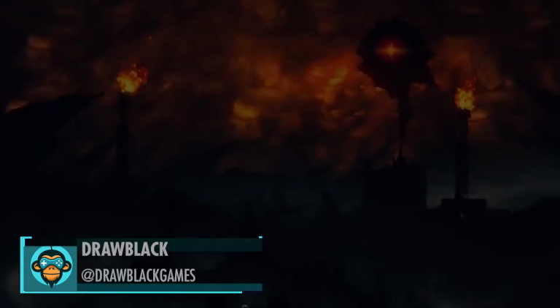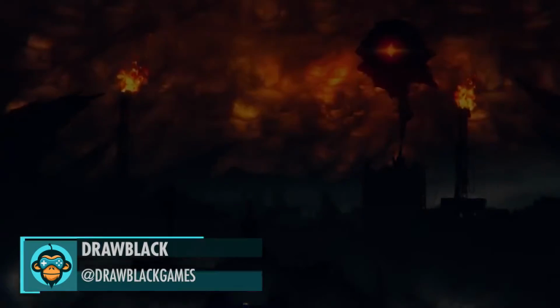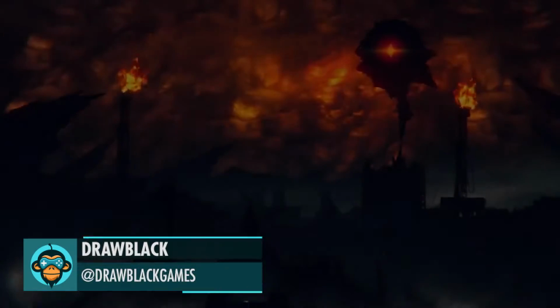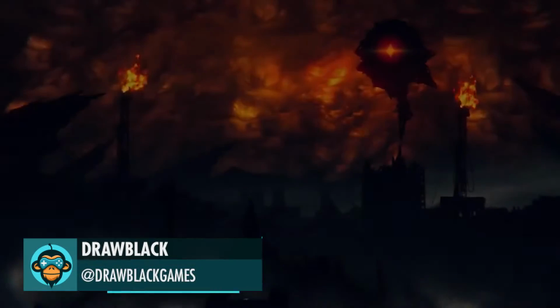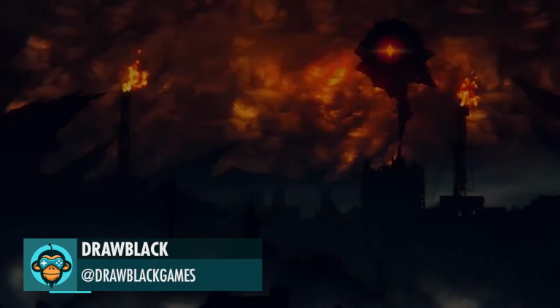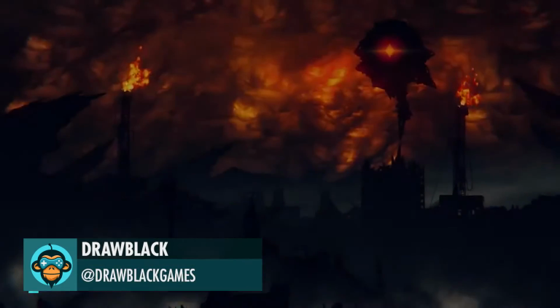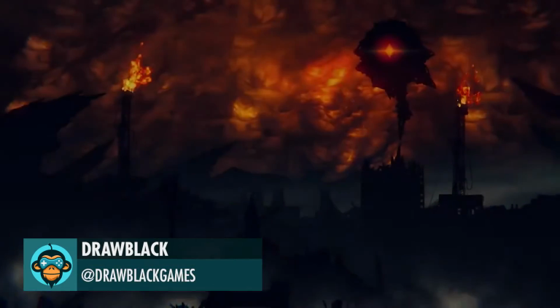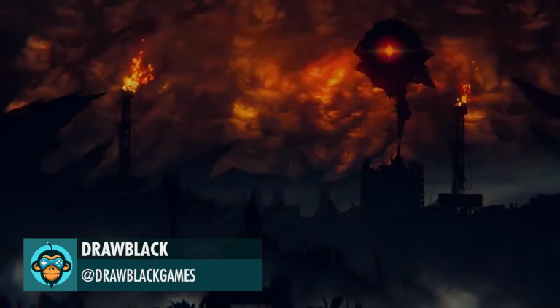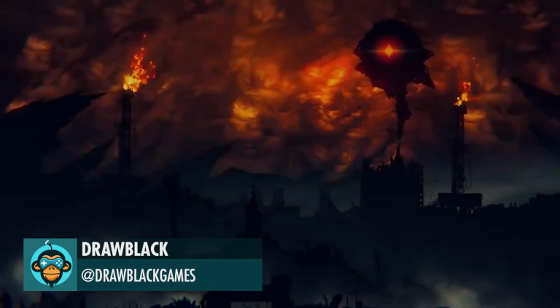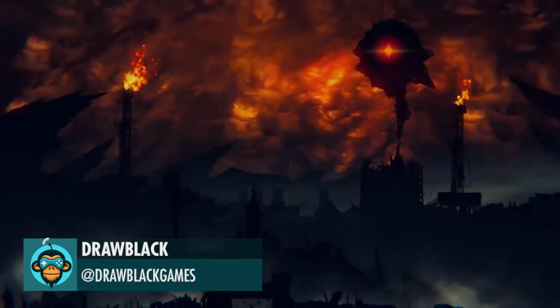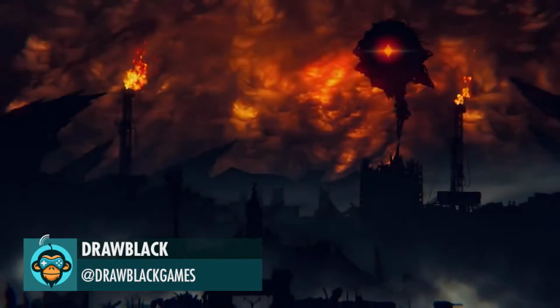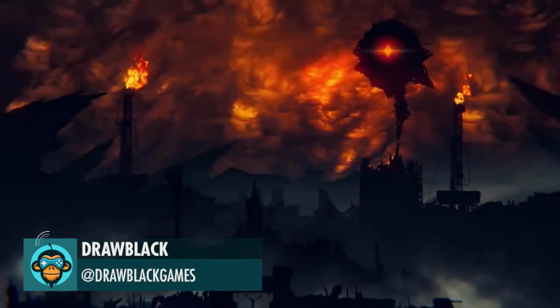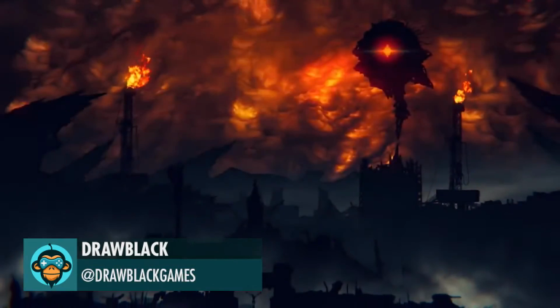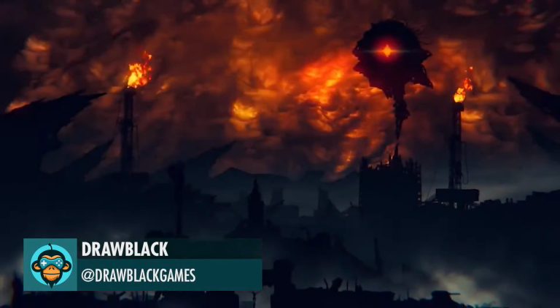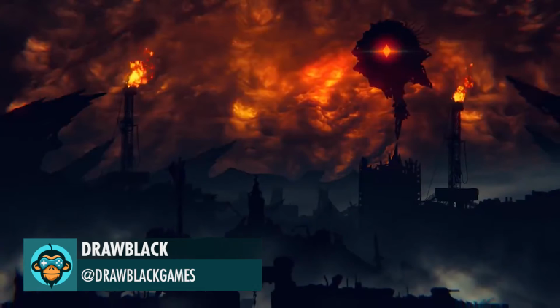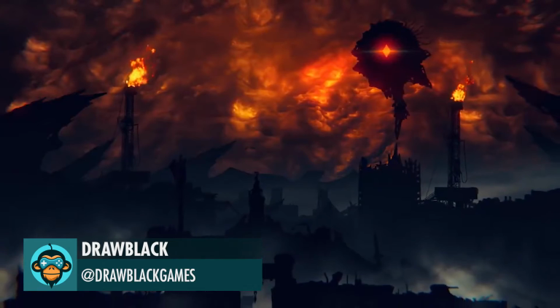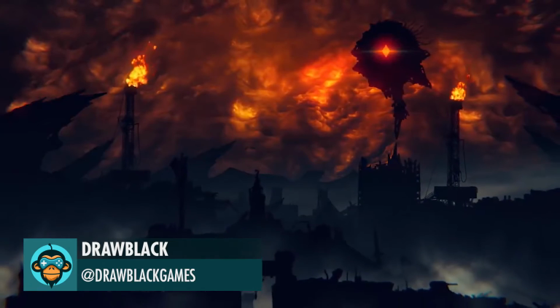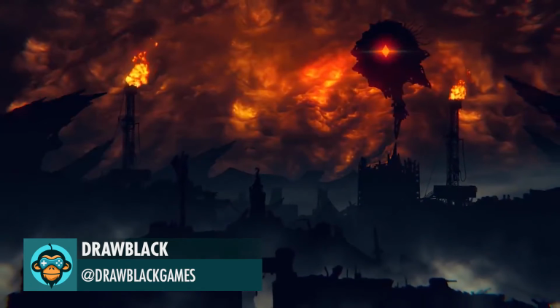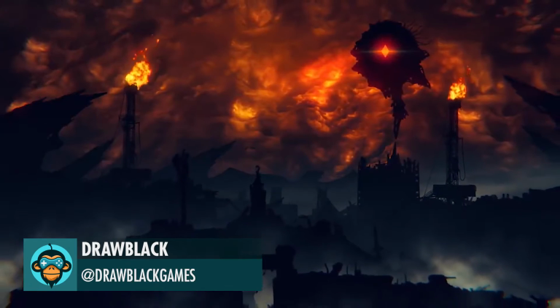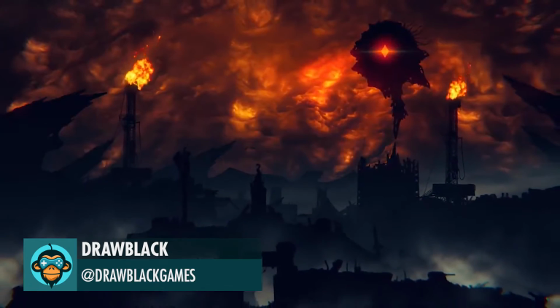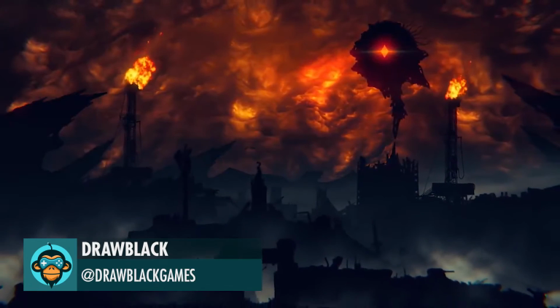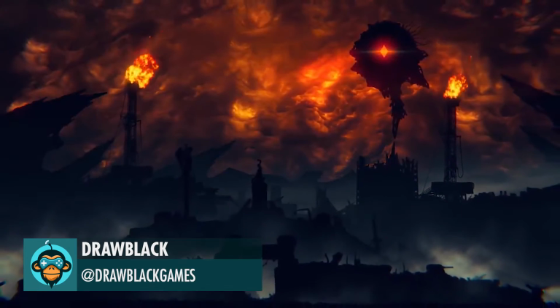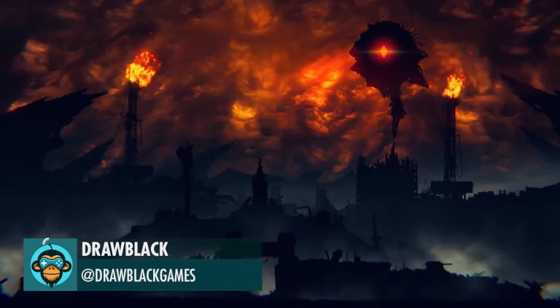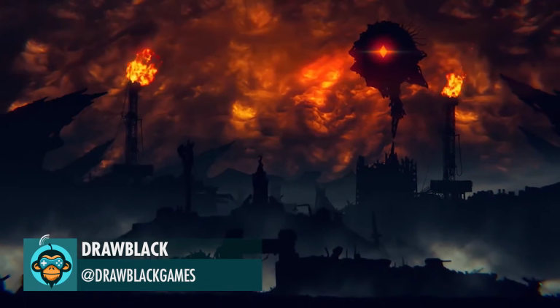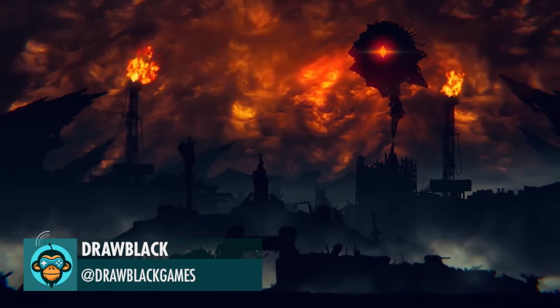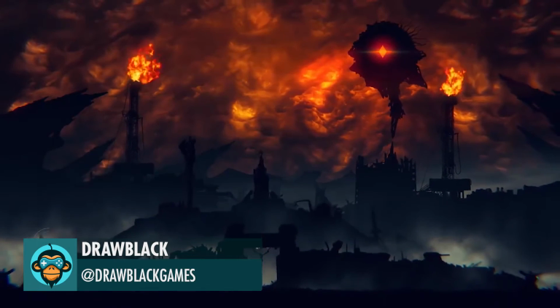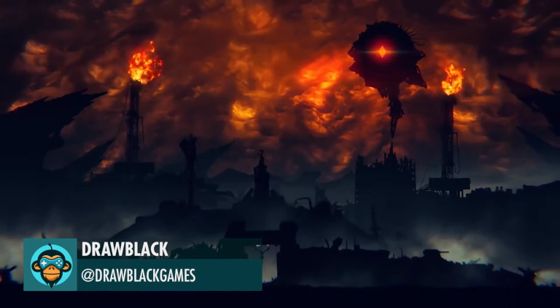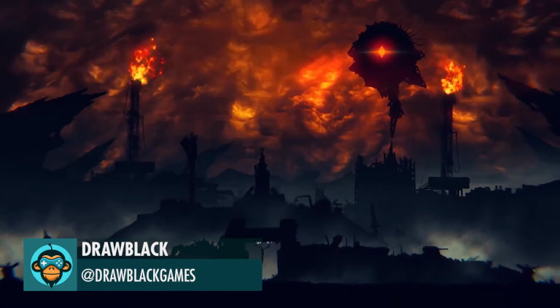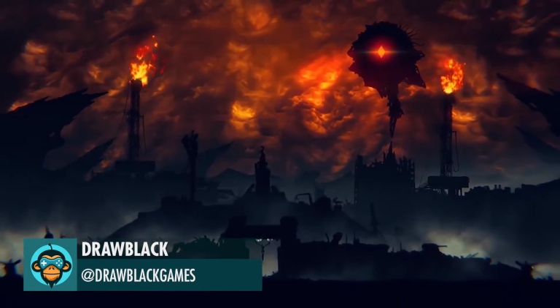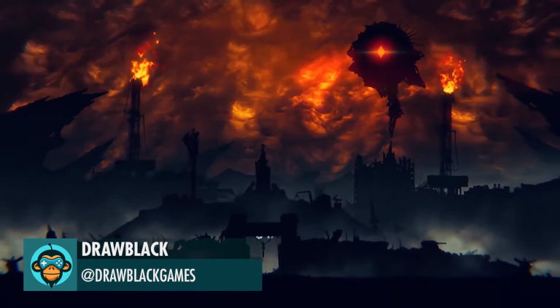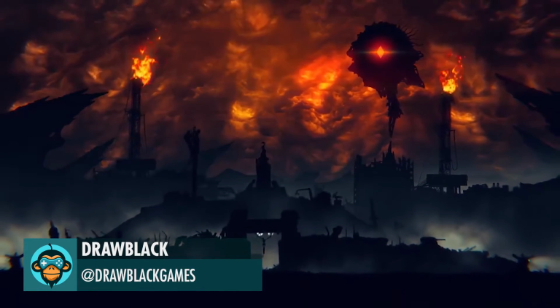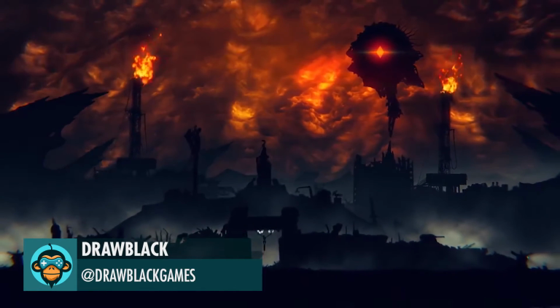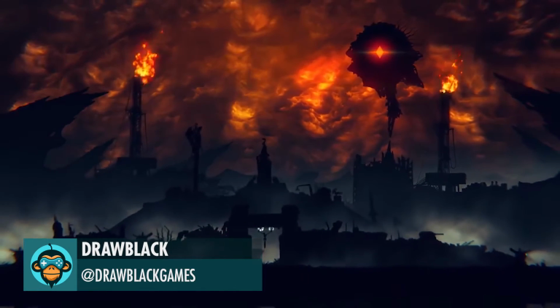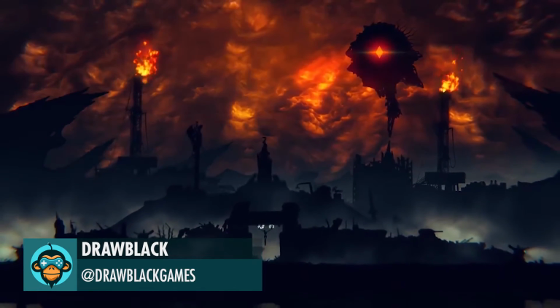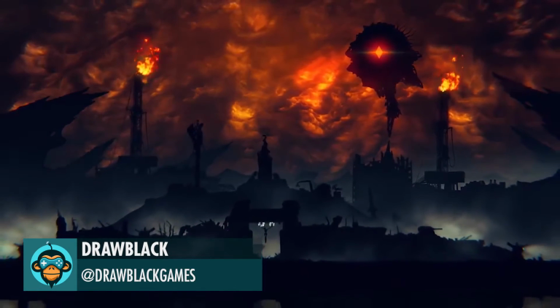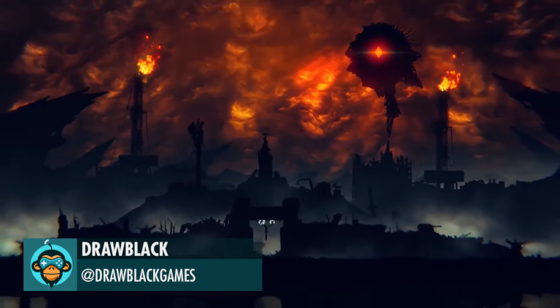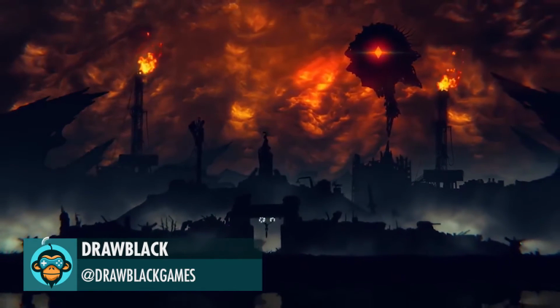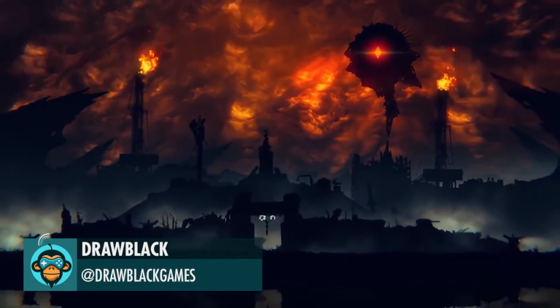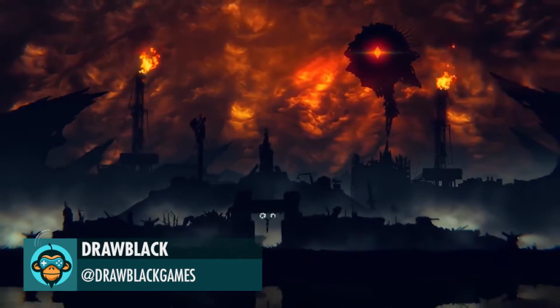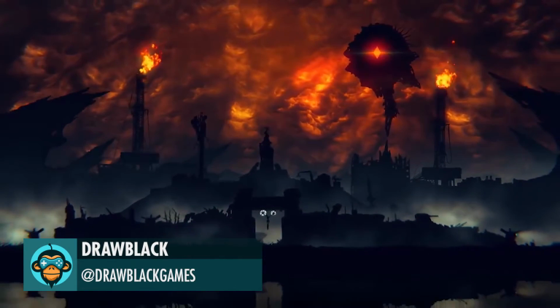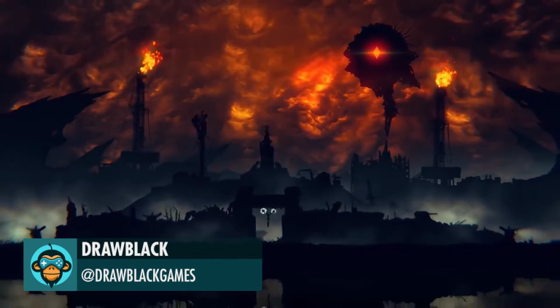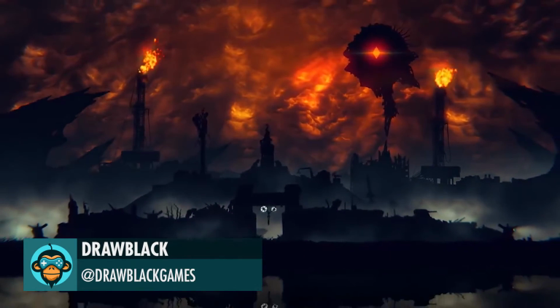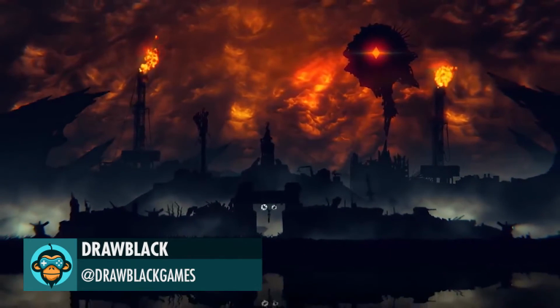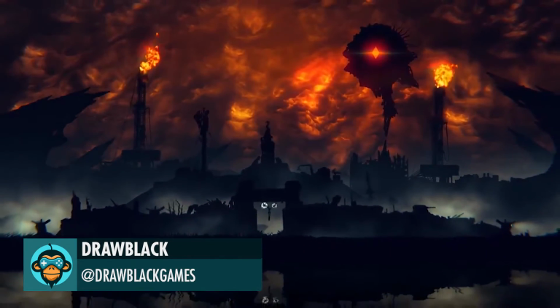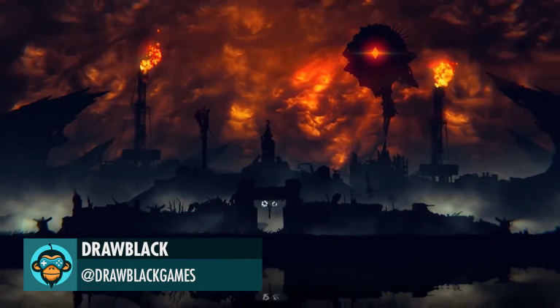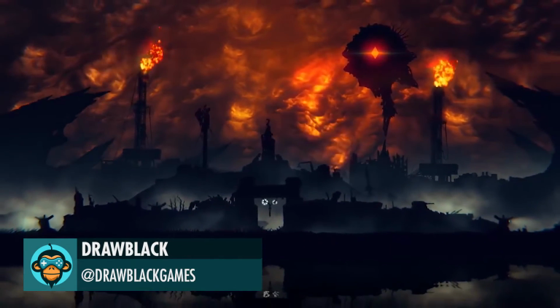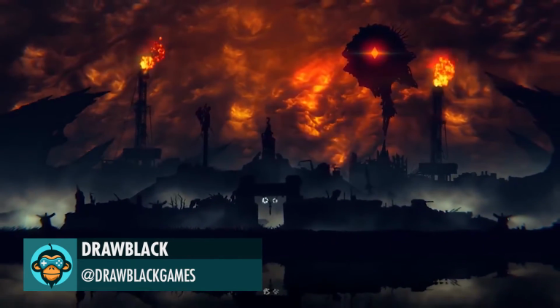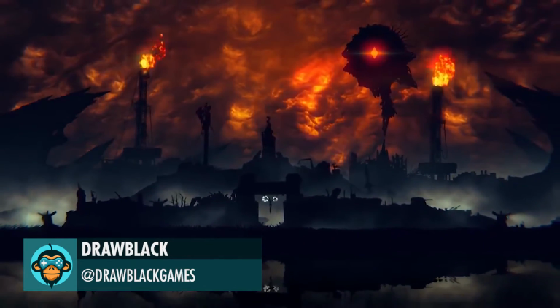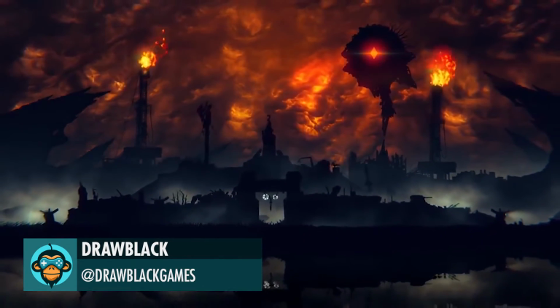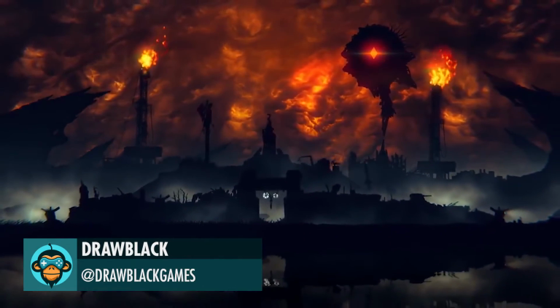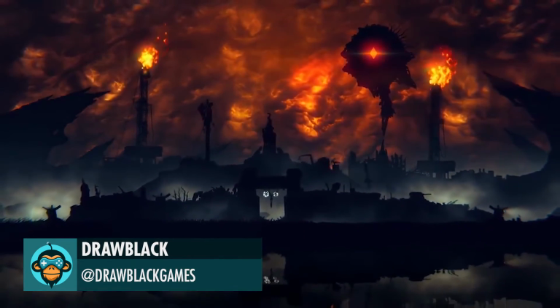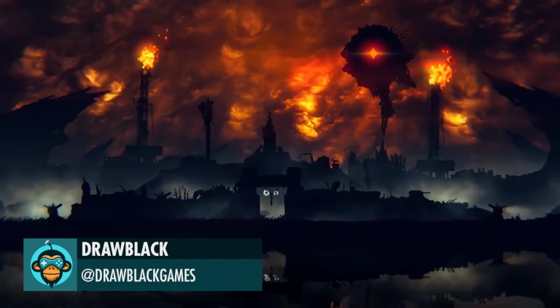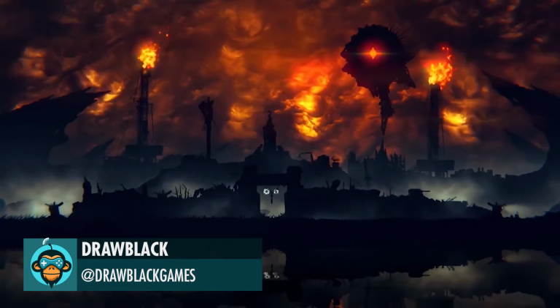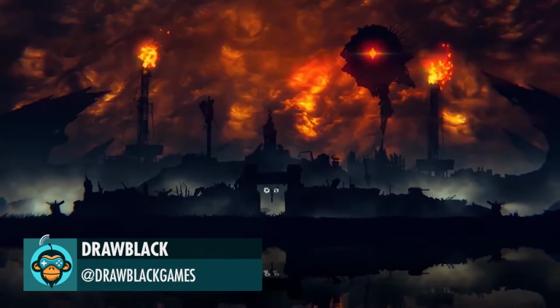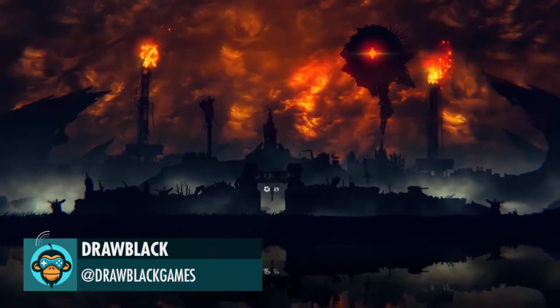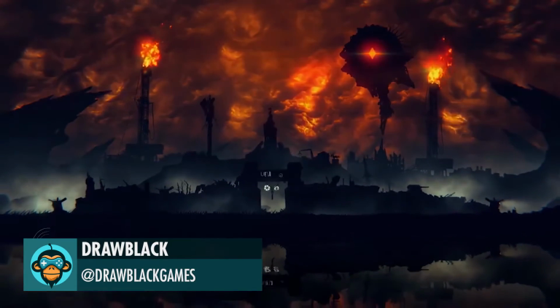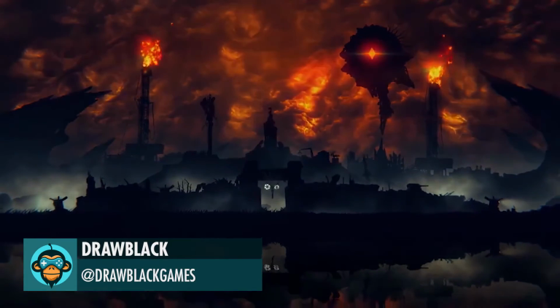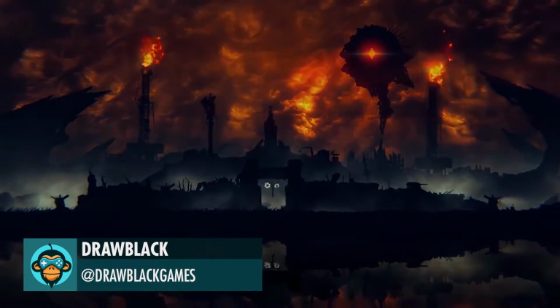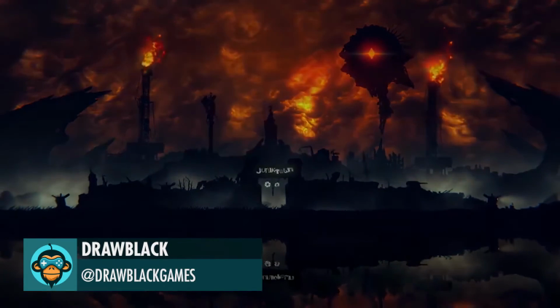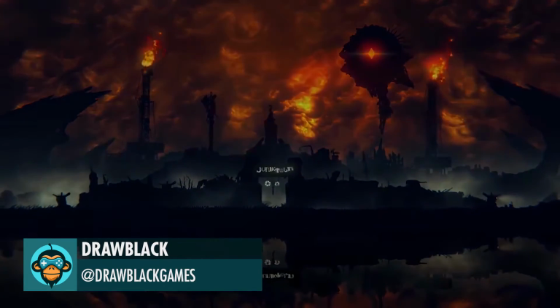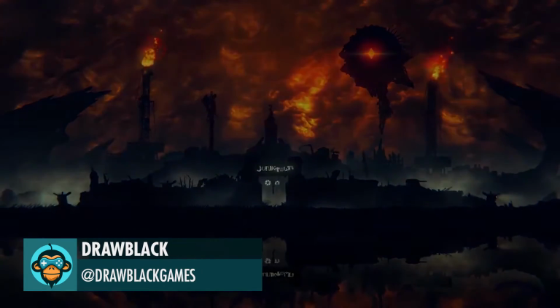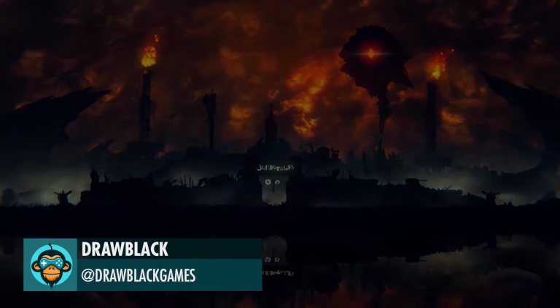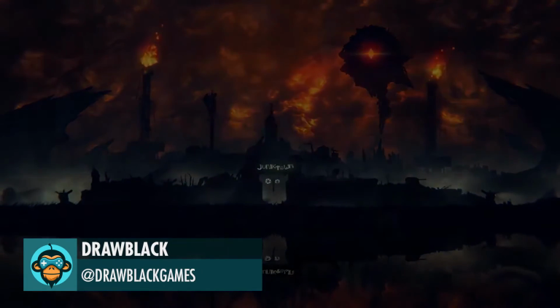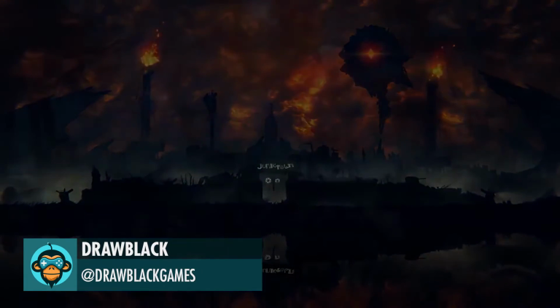DrawBlack has just released their new trailer. Join them in supporting their Kickstarter on the link below.